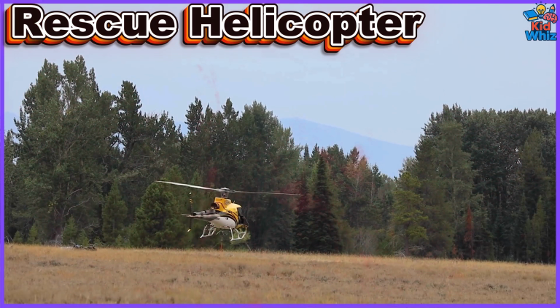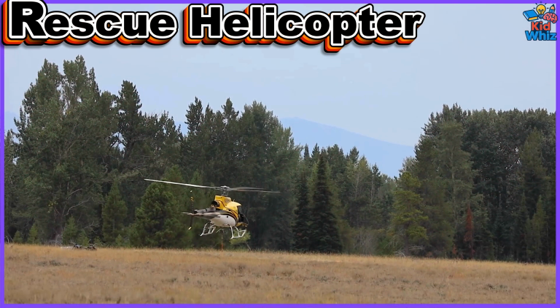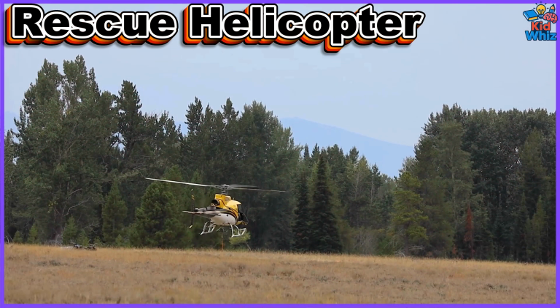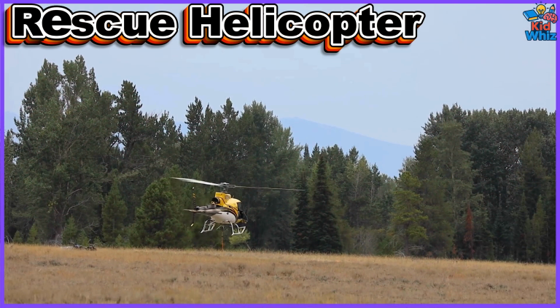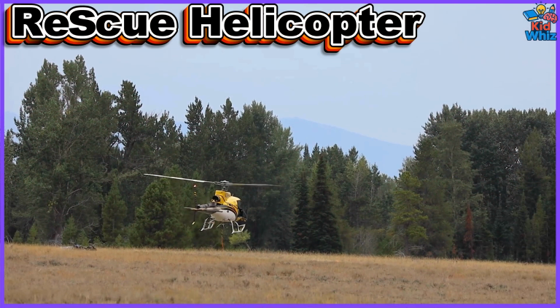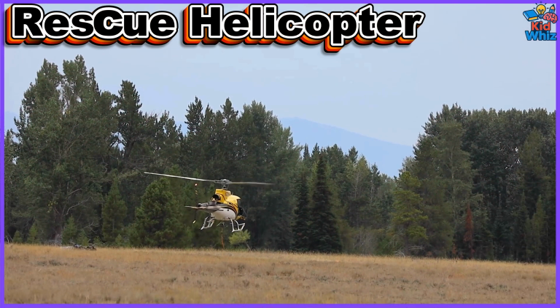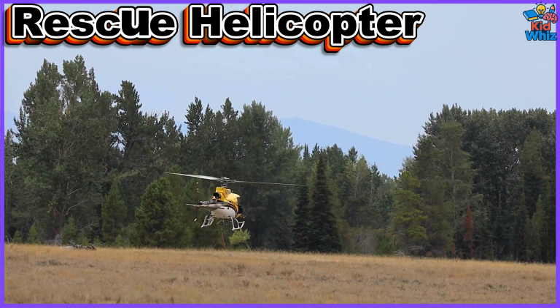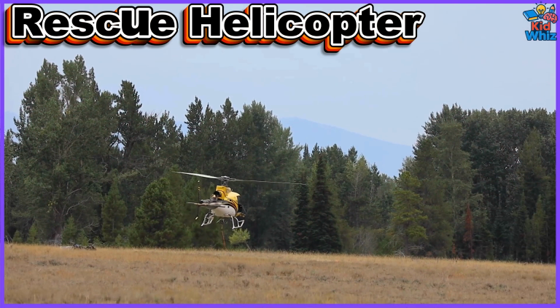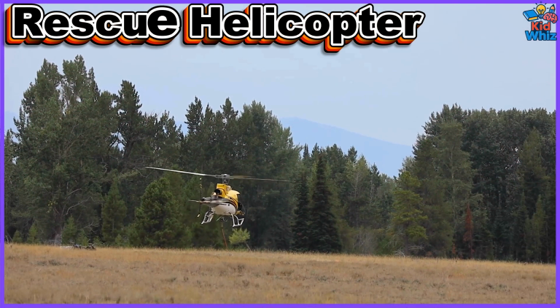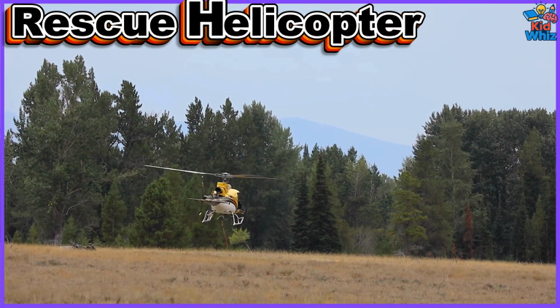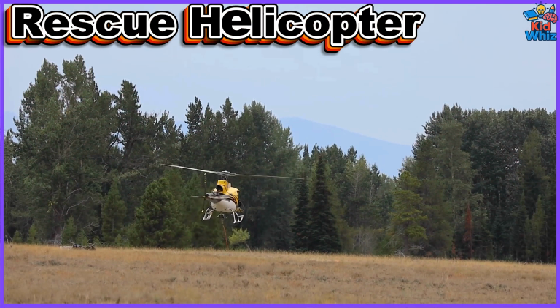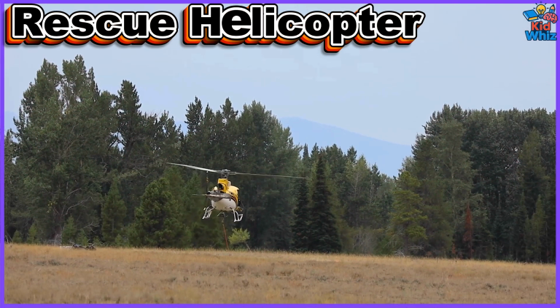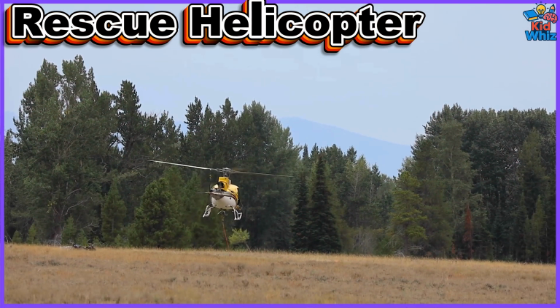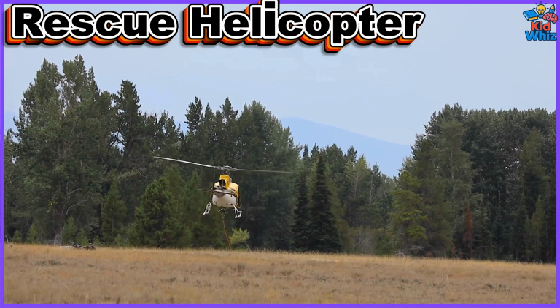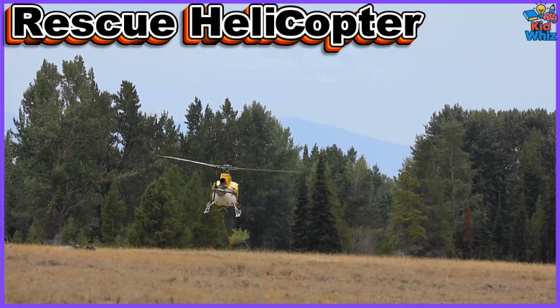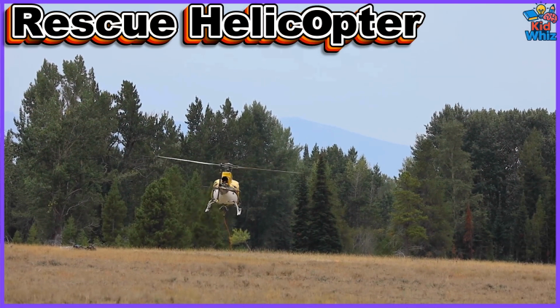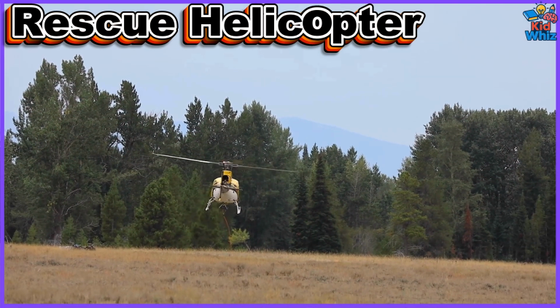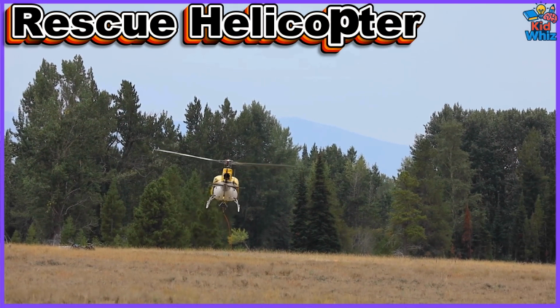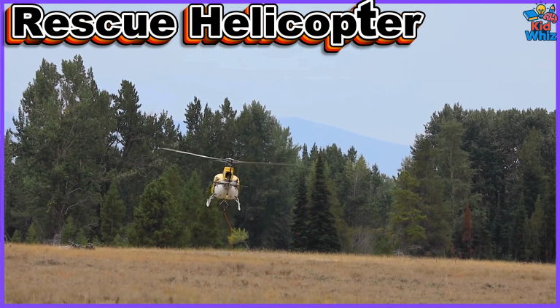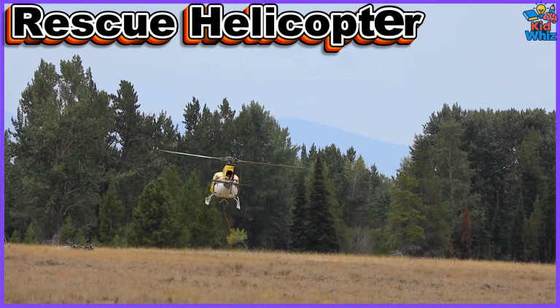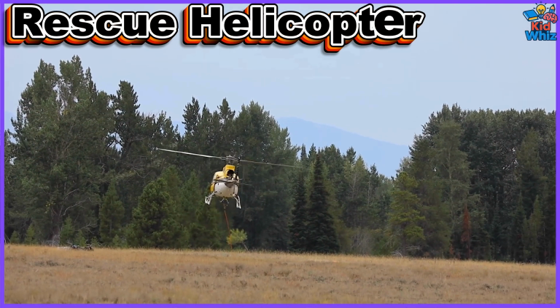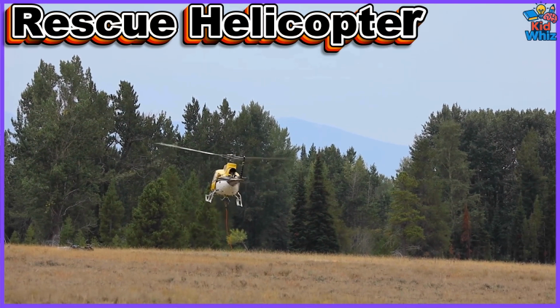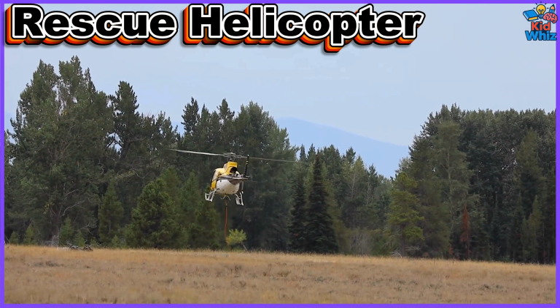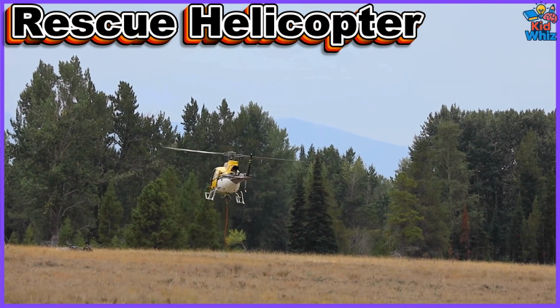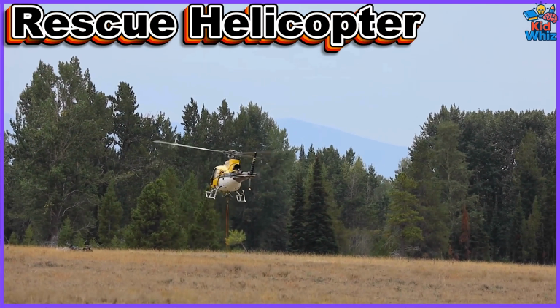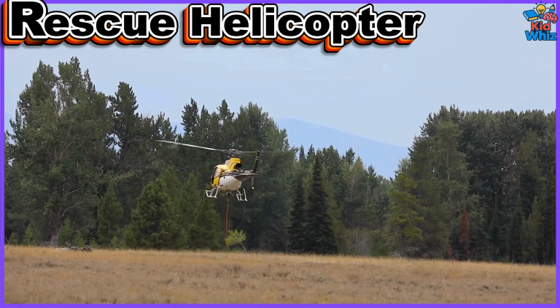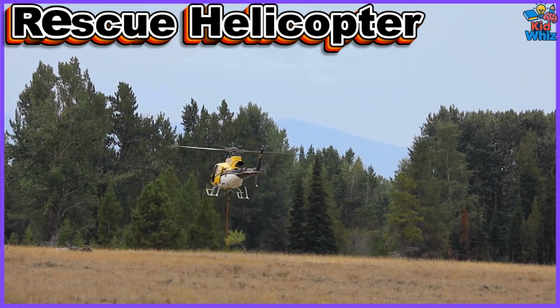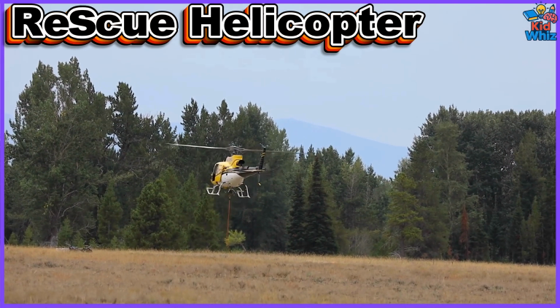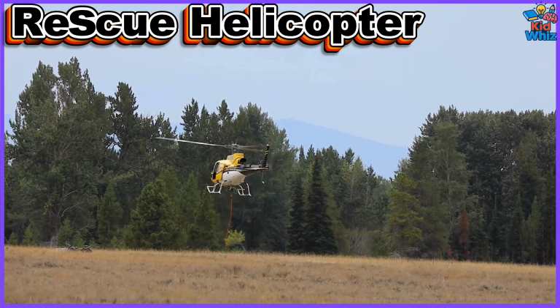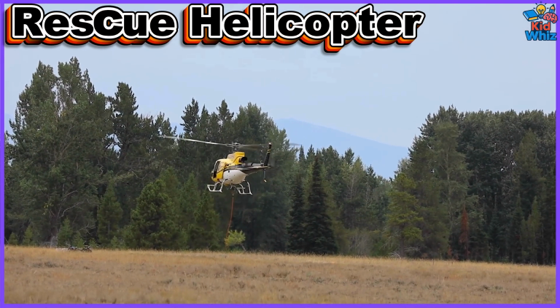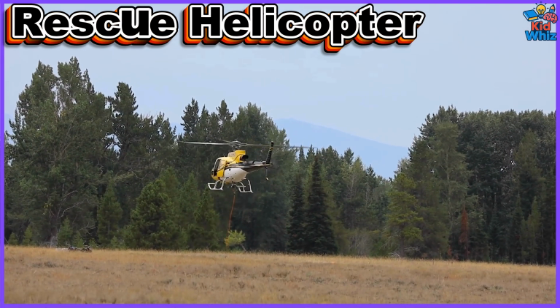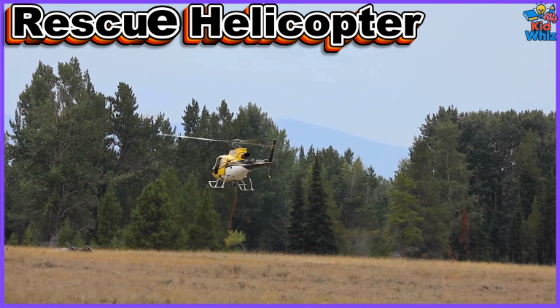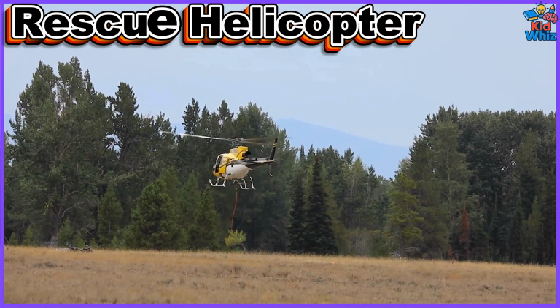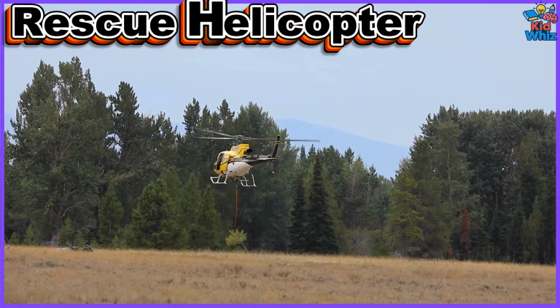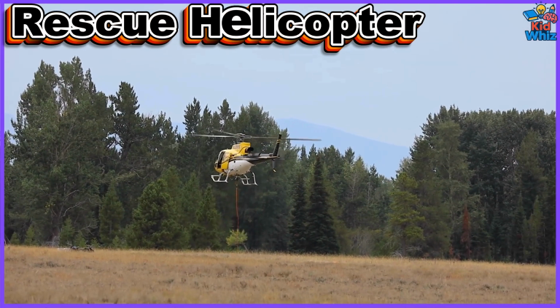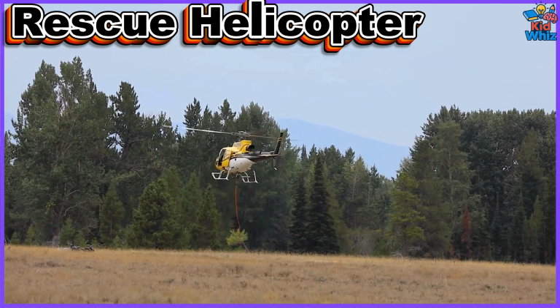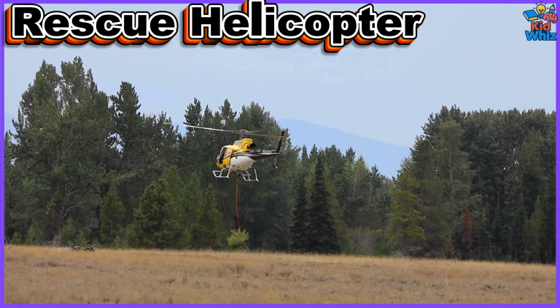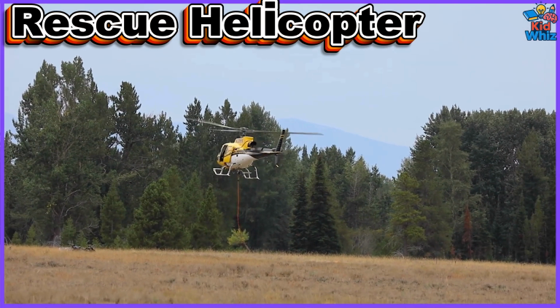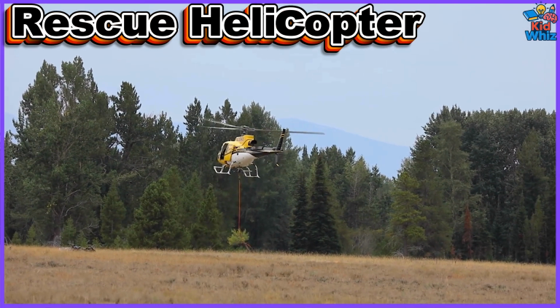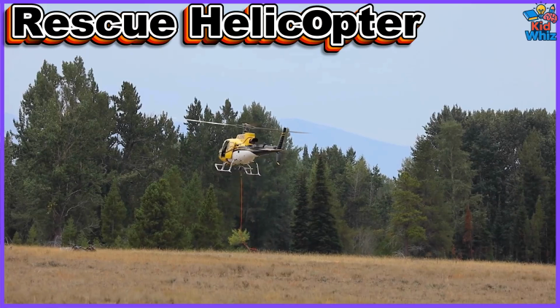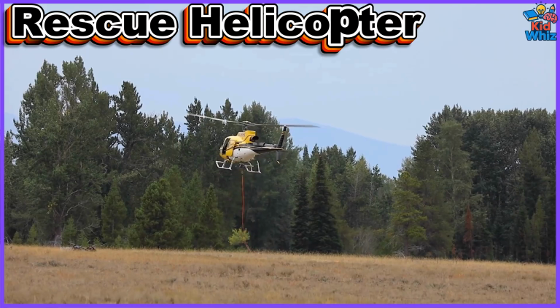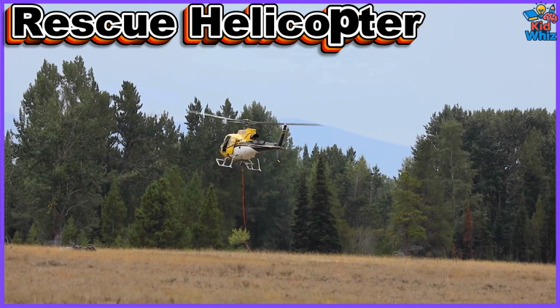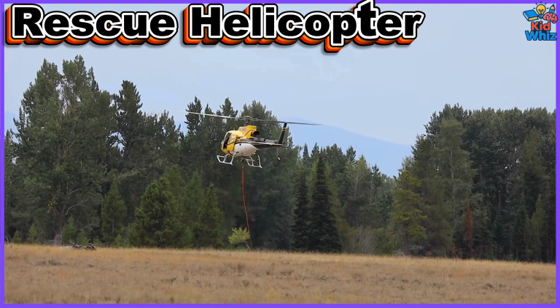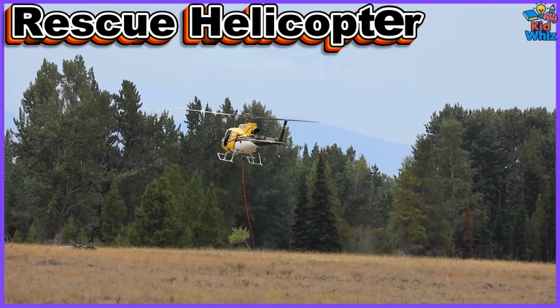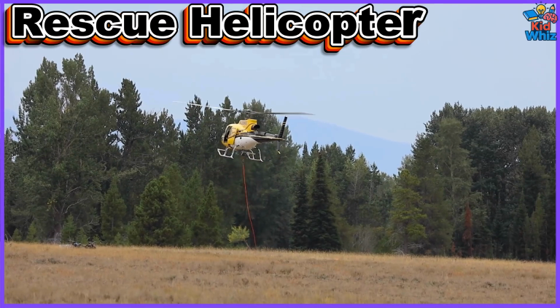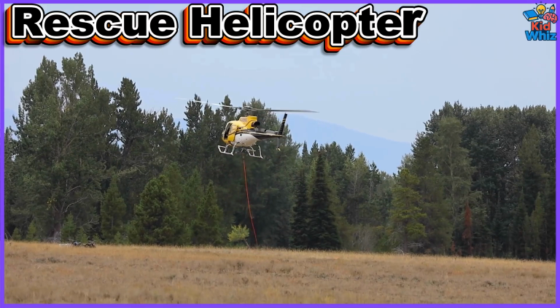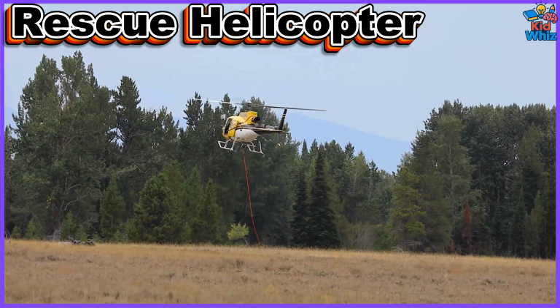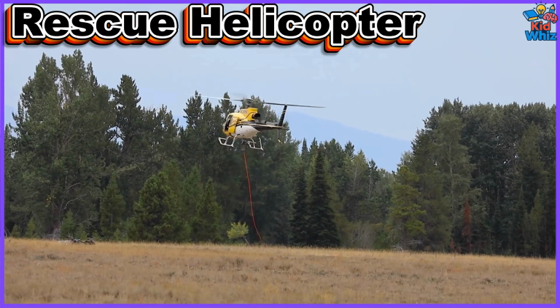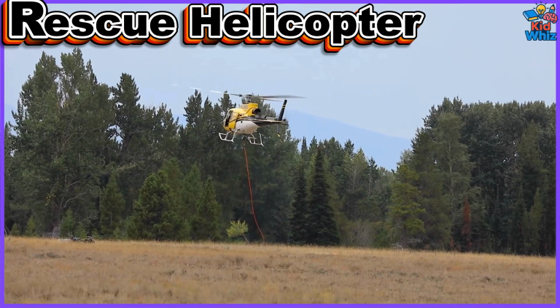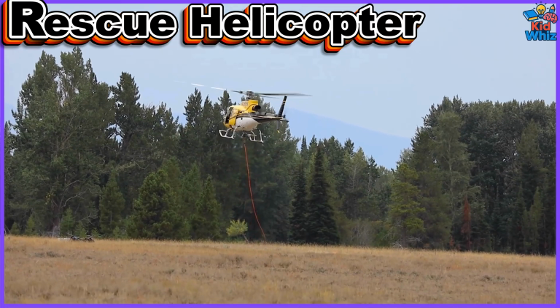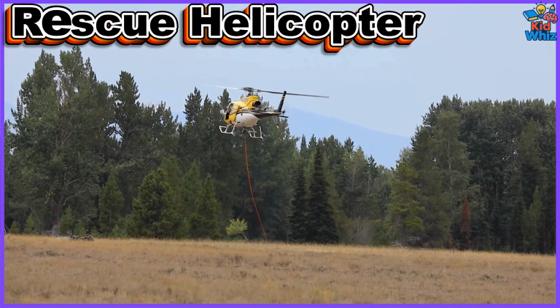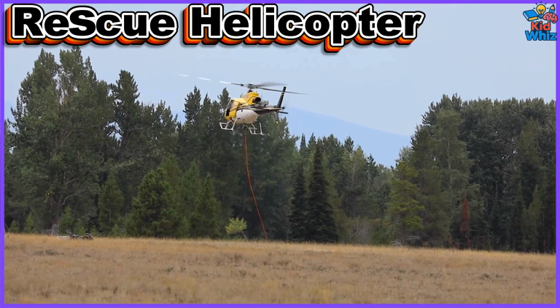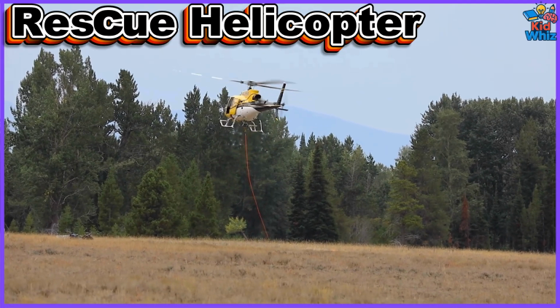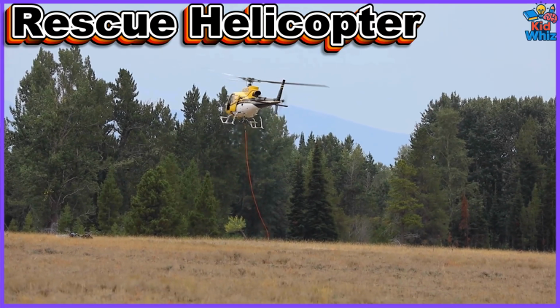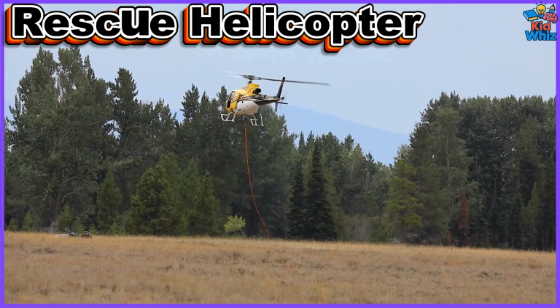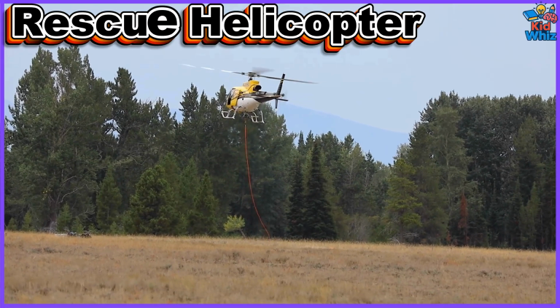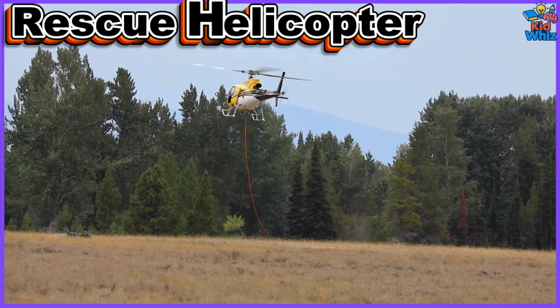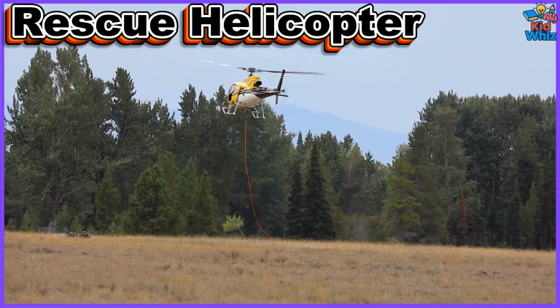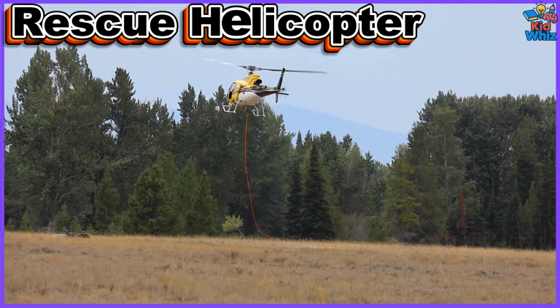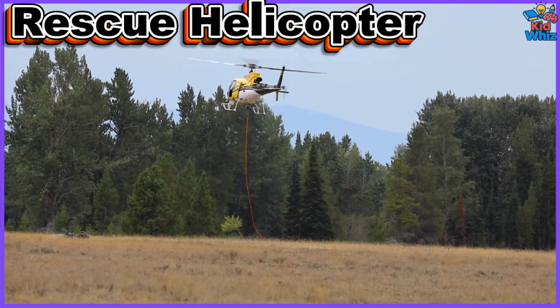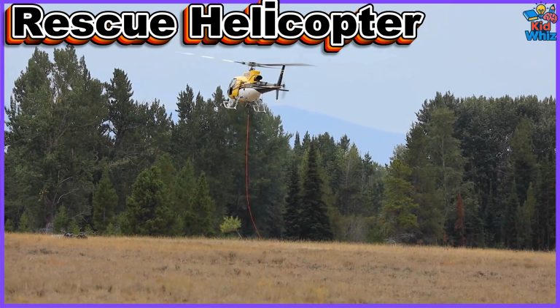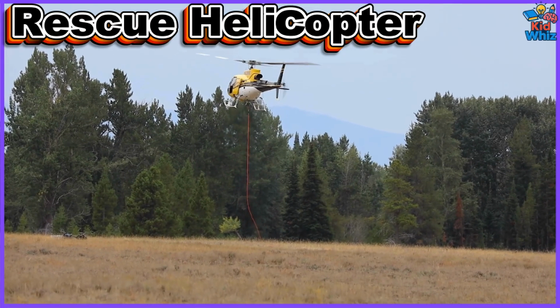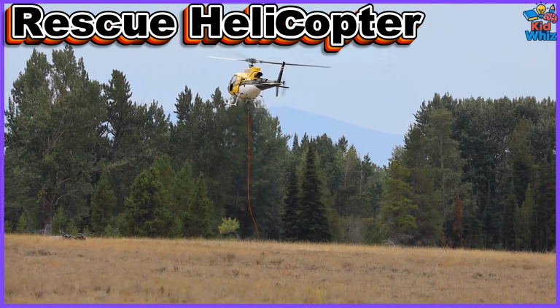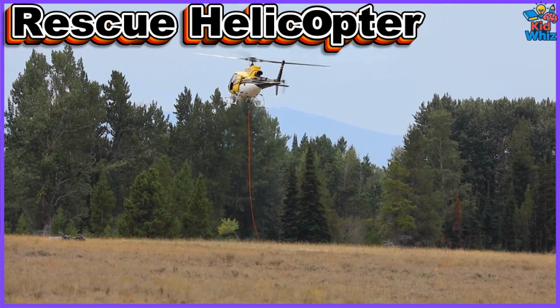This is a rescue helicopter. It flies into dangerous zones to save people trapped in floods, fires, and mountains.